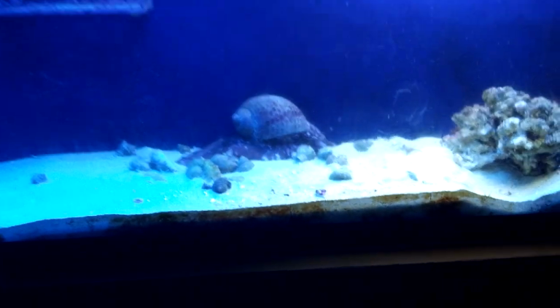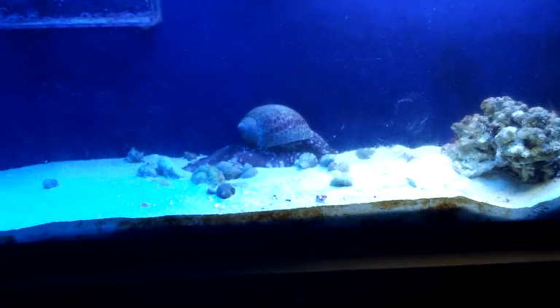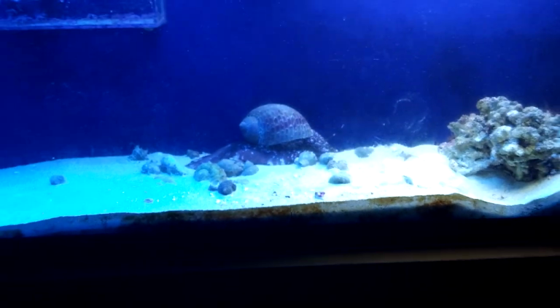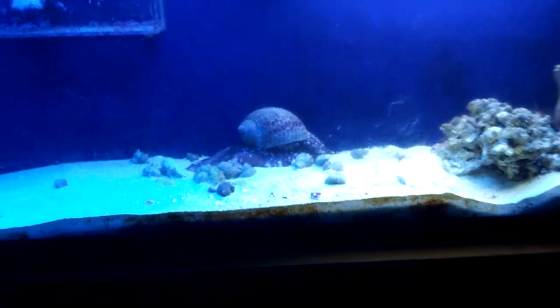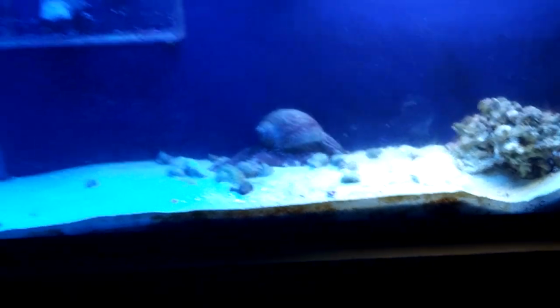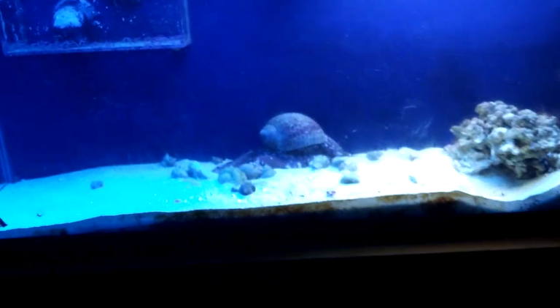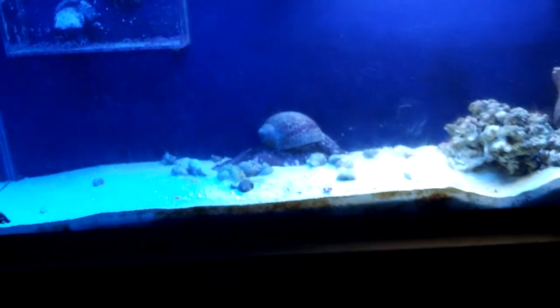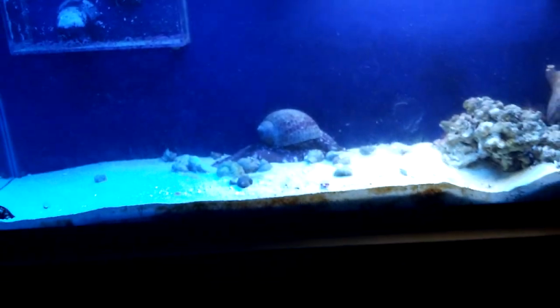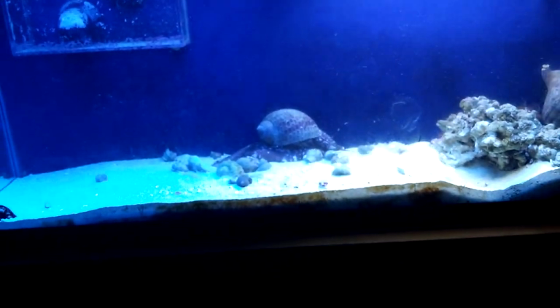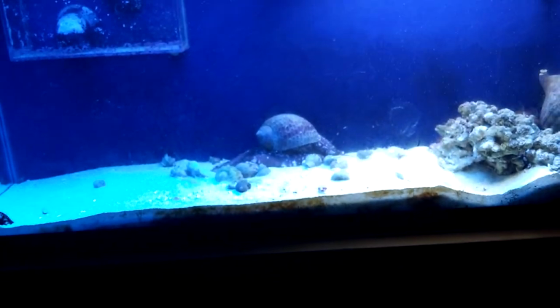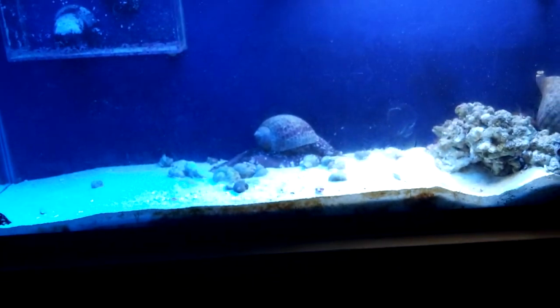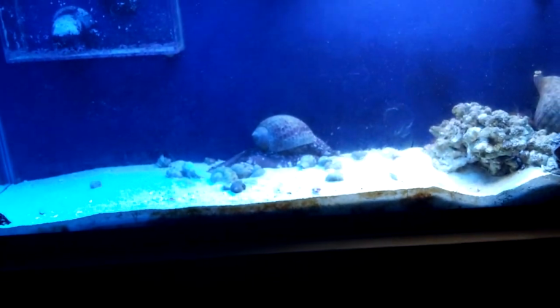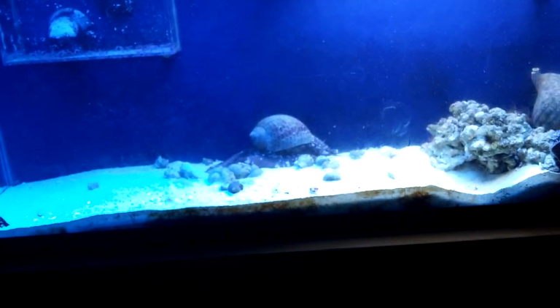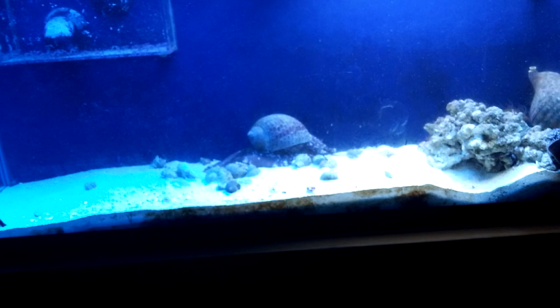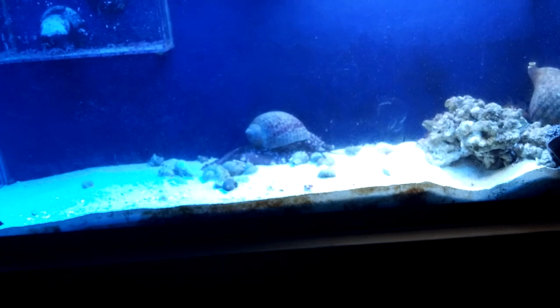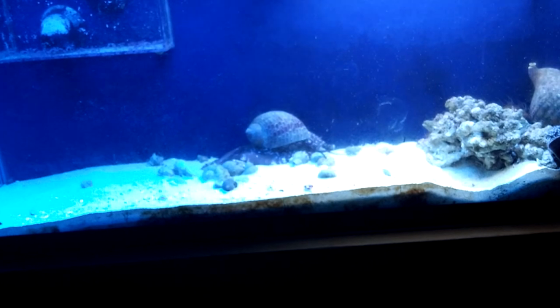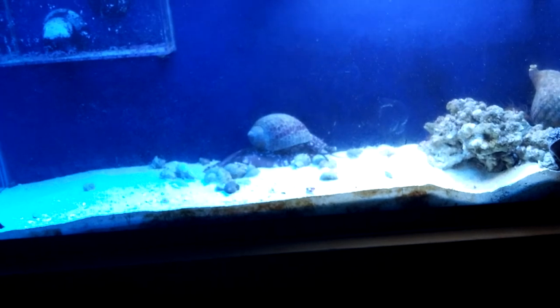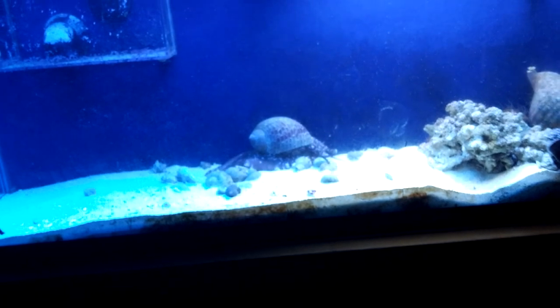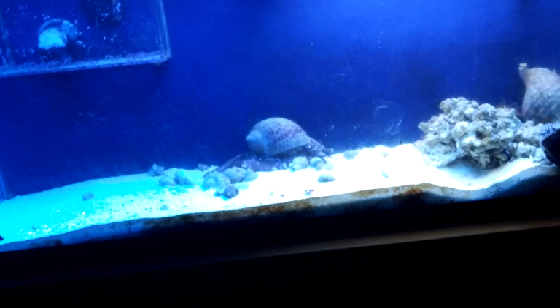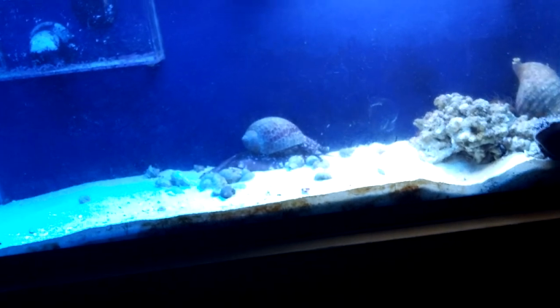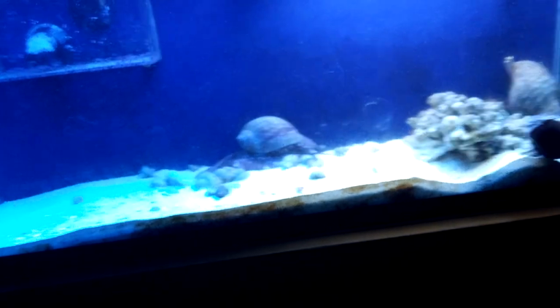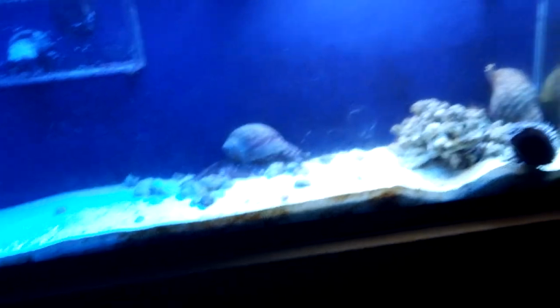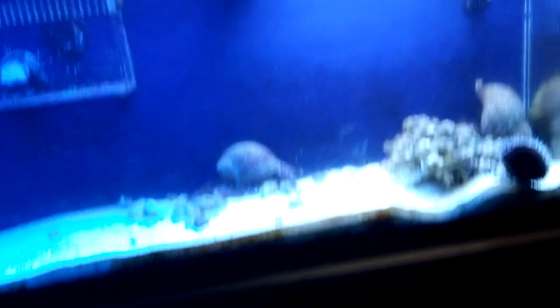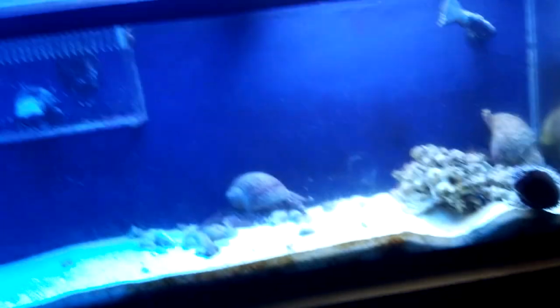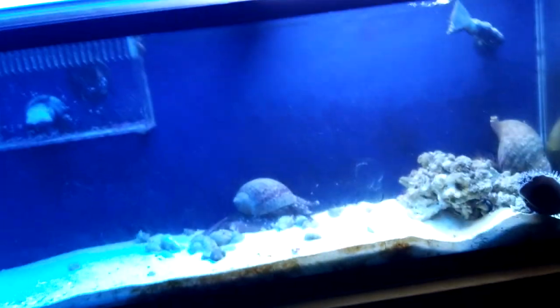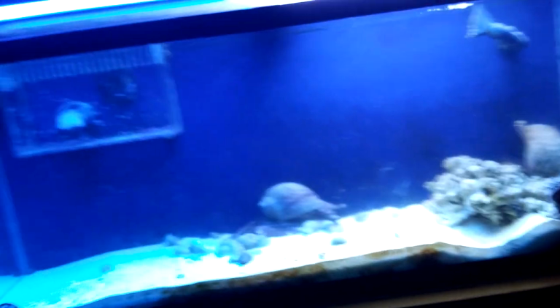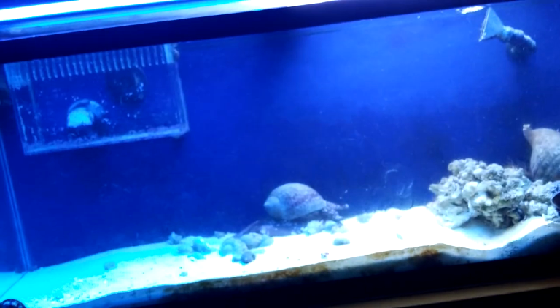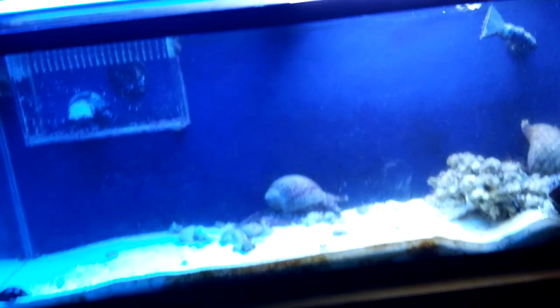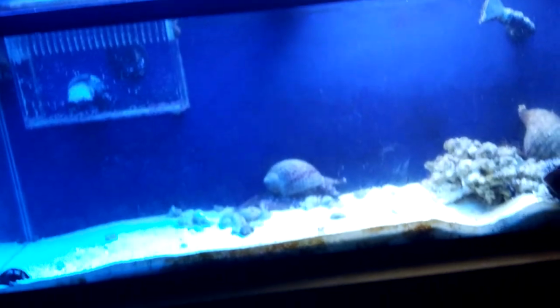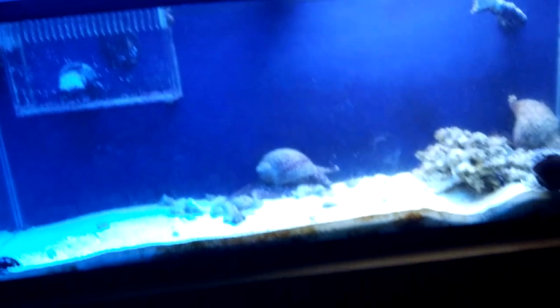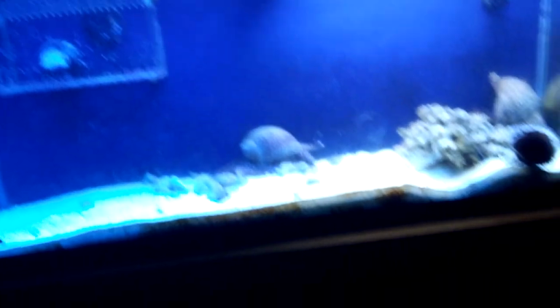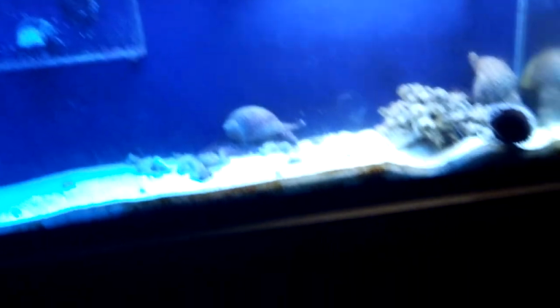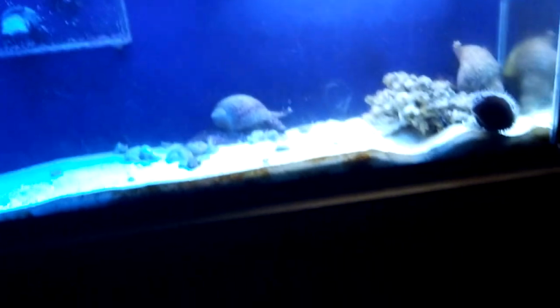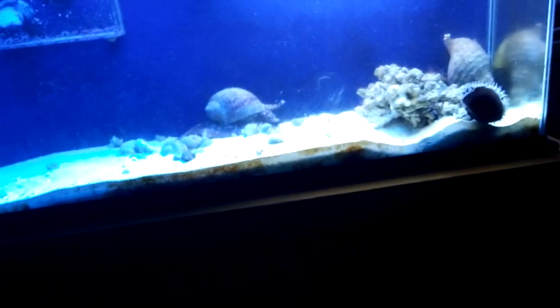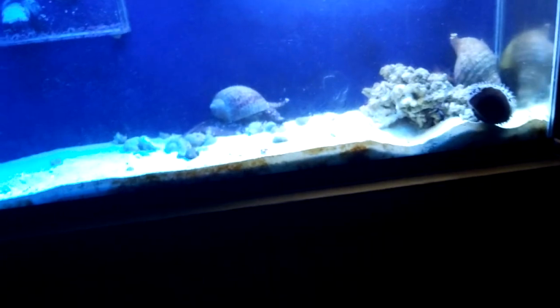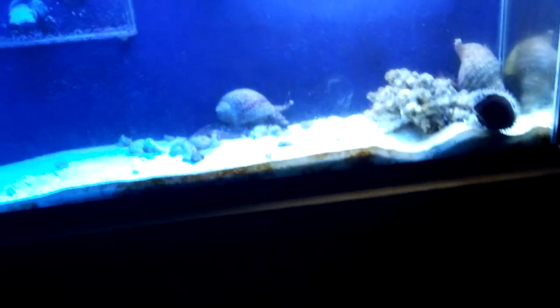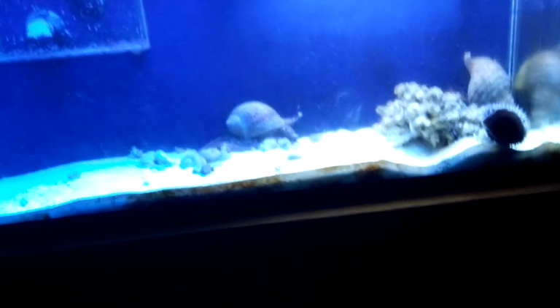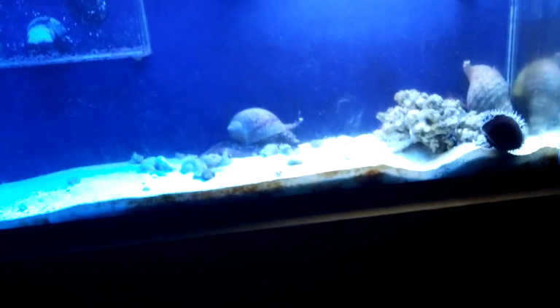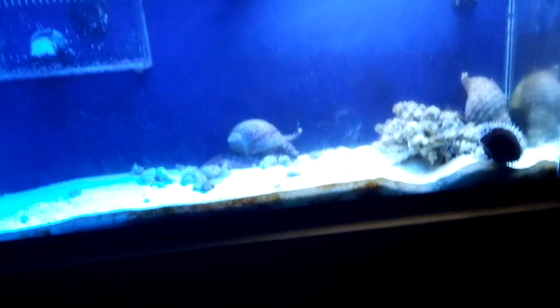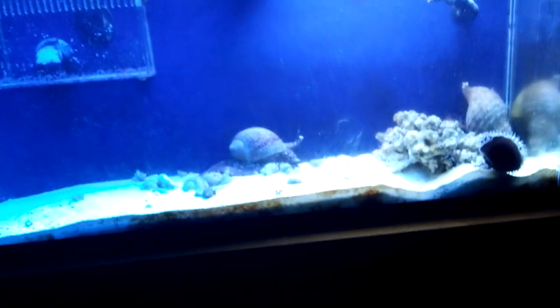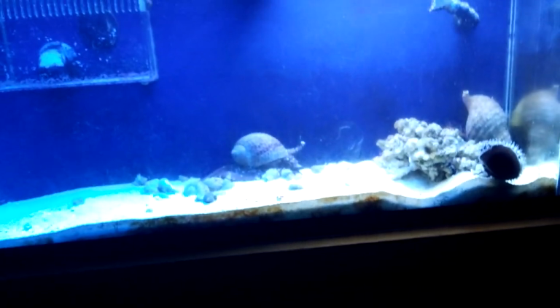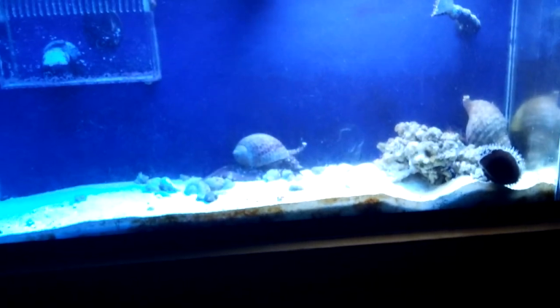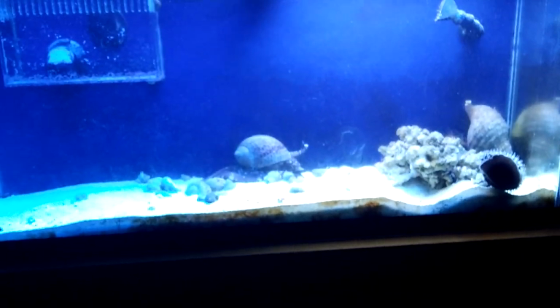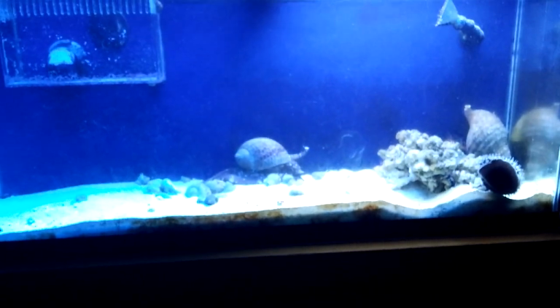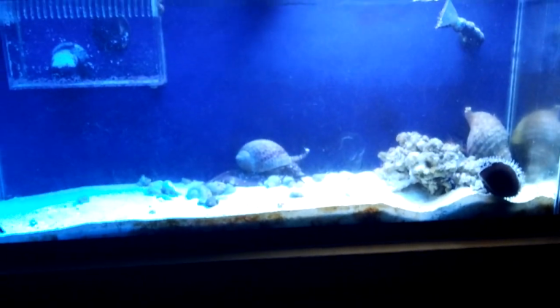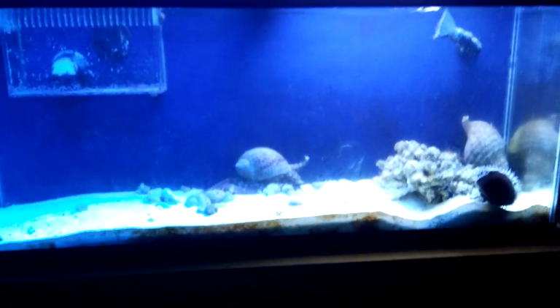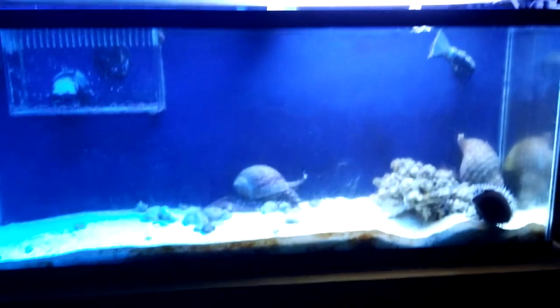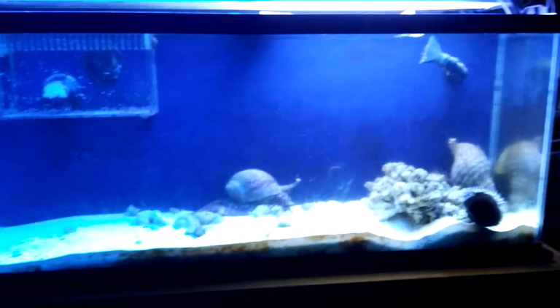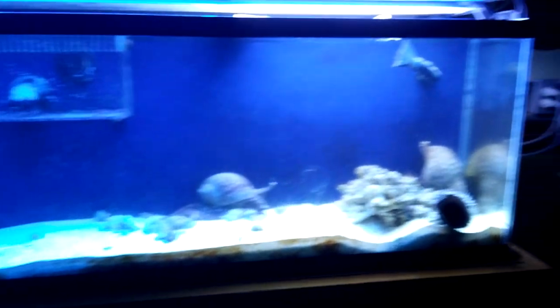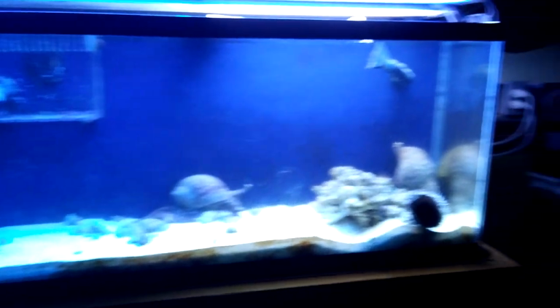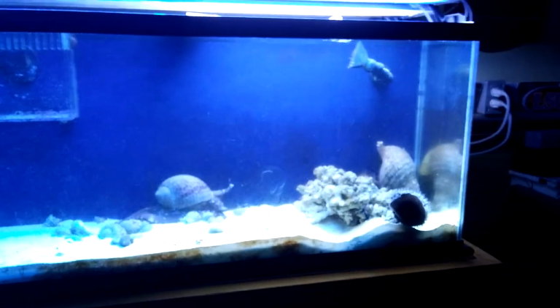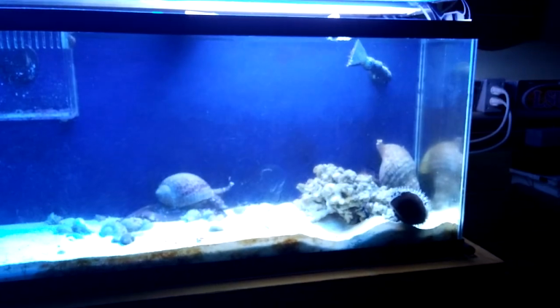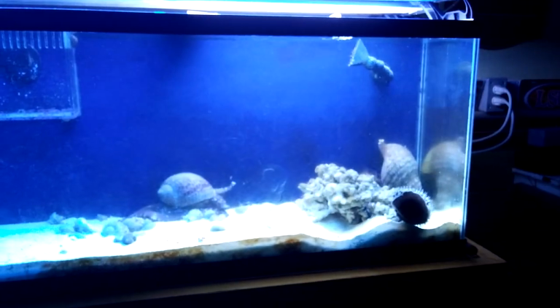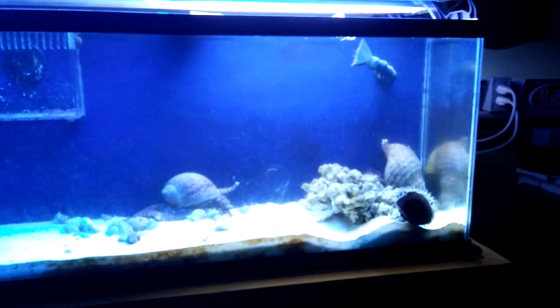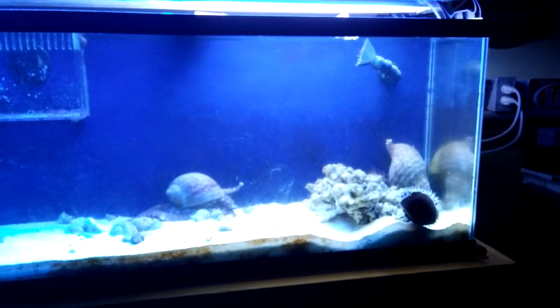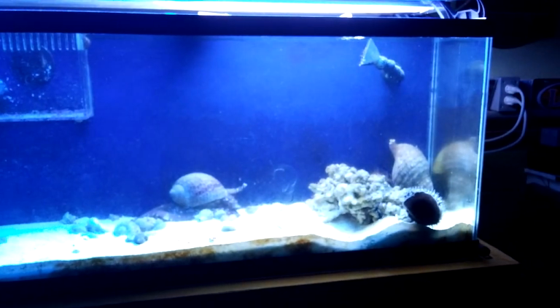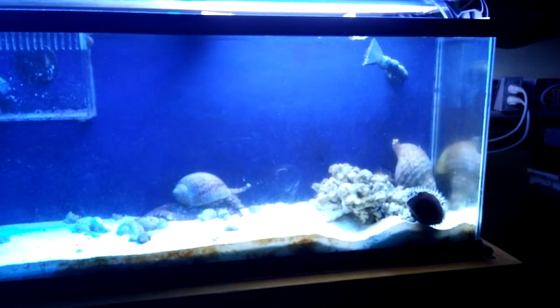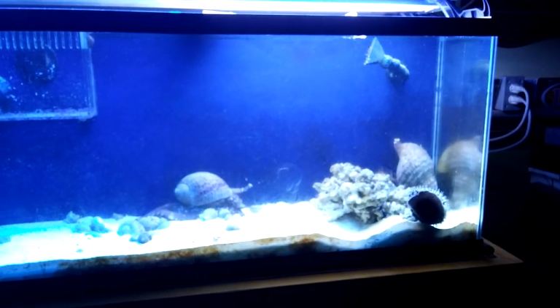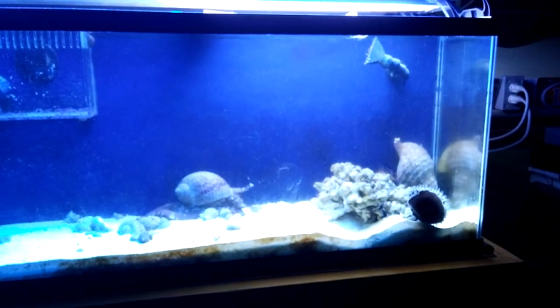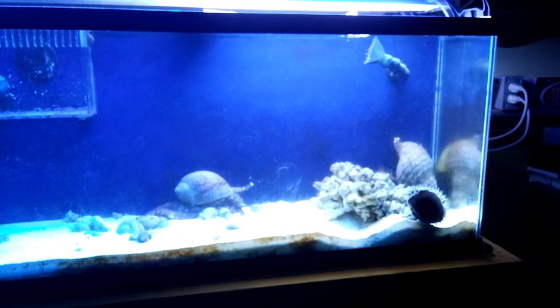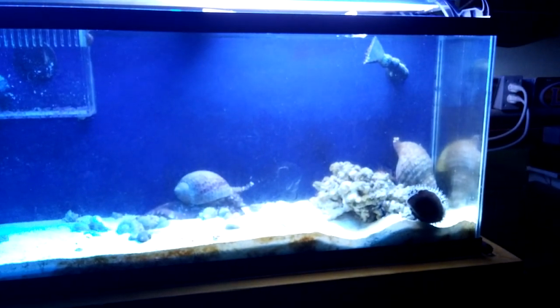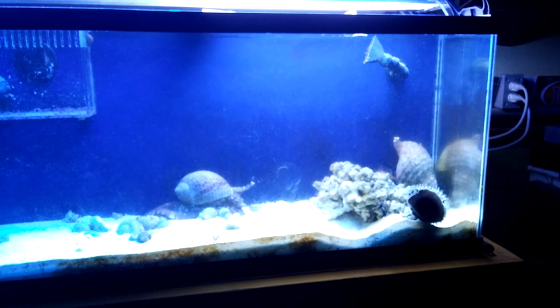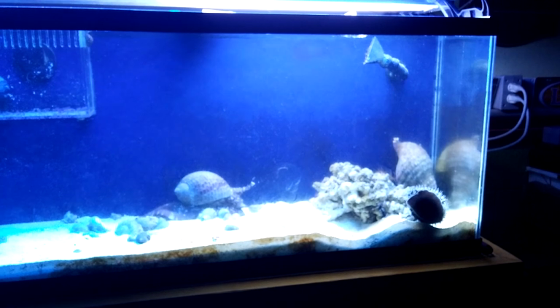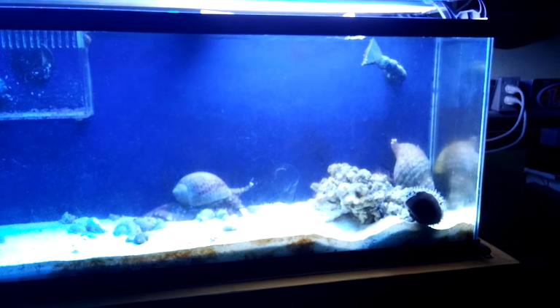I'll give you an idea how big he is. This is a 55-gallon tank.